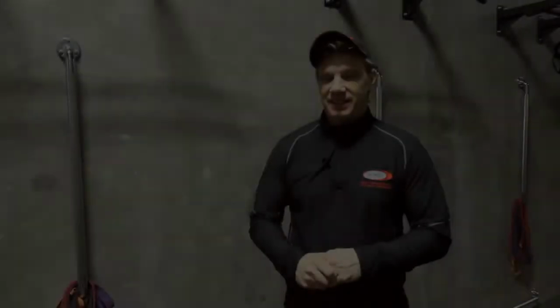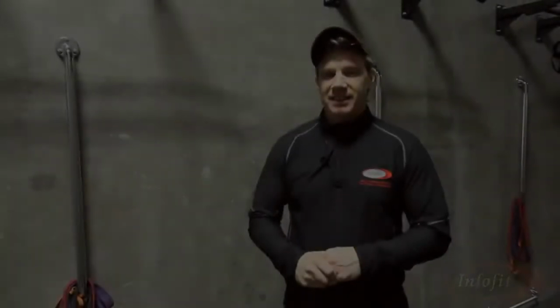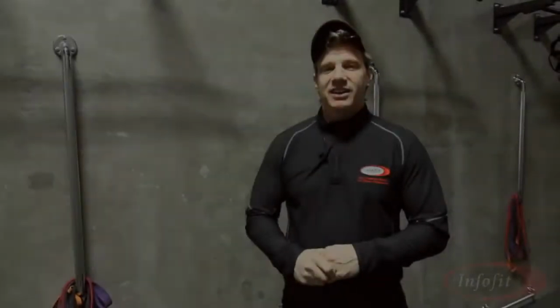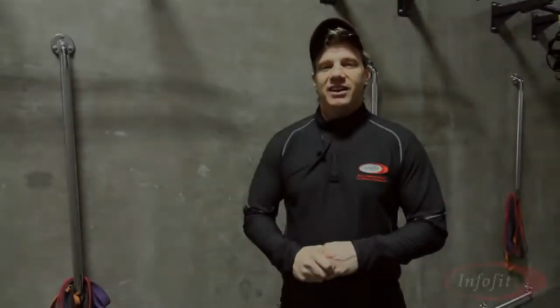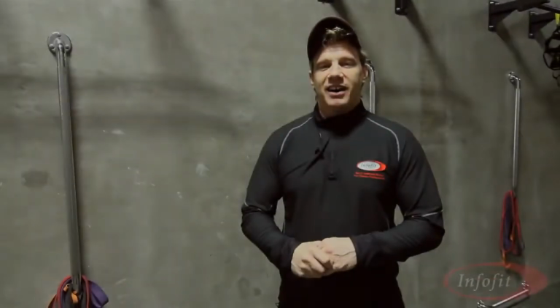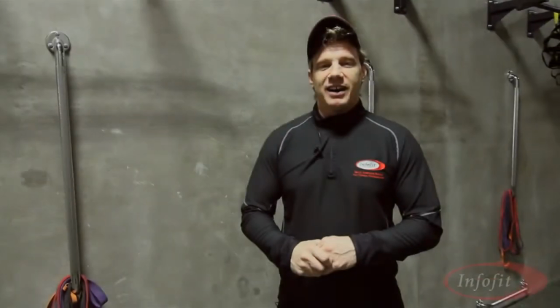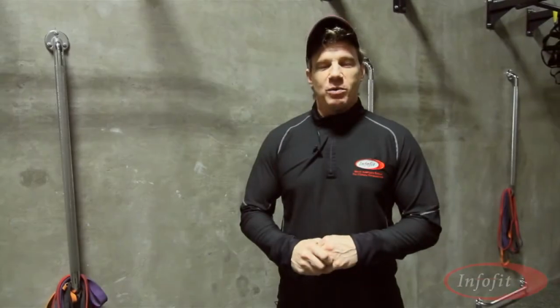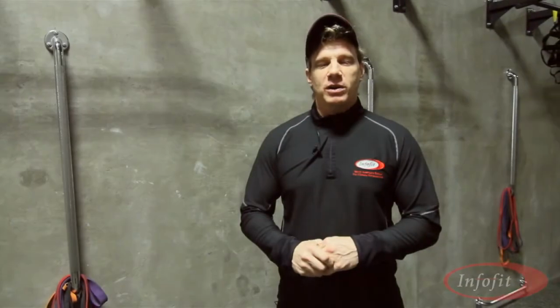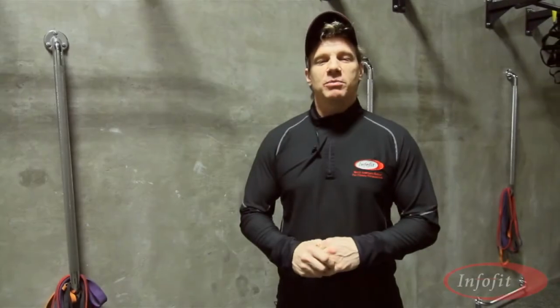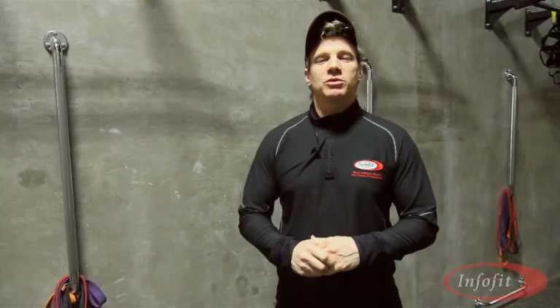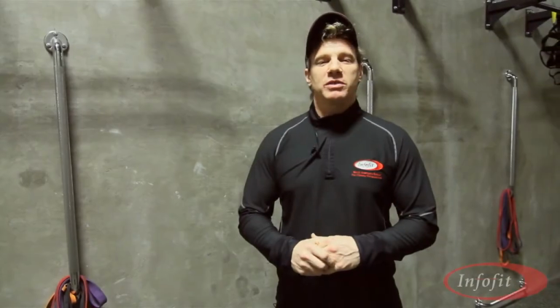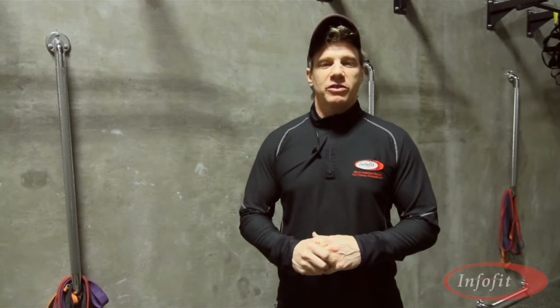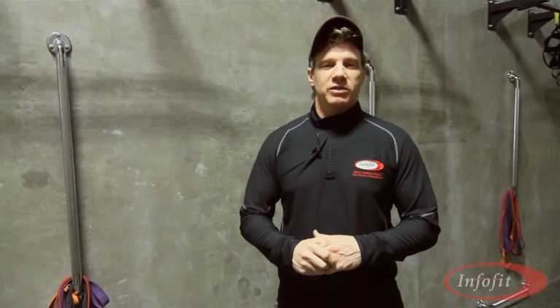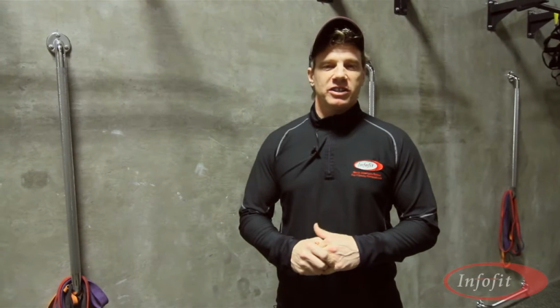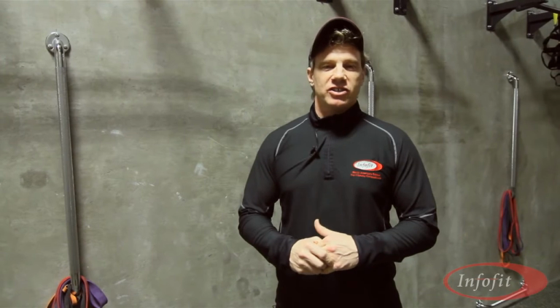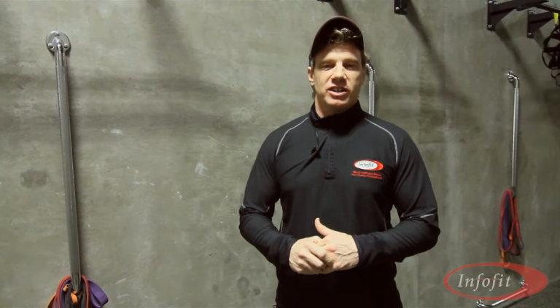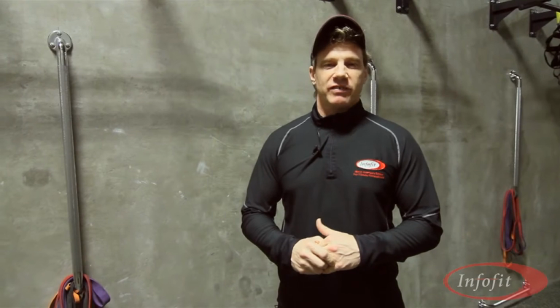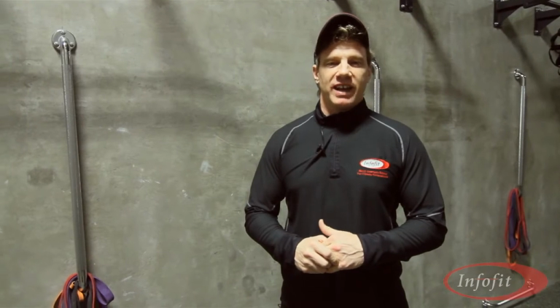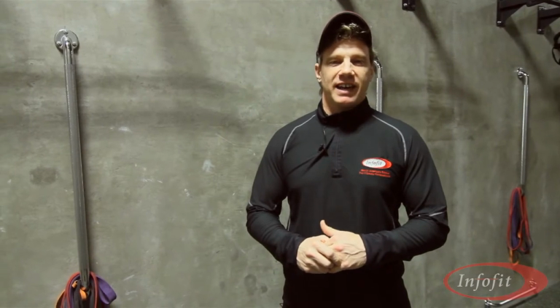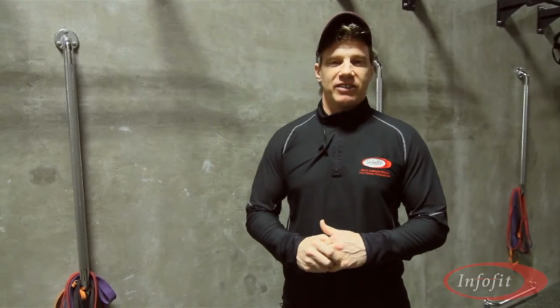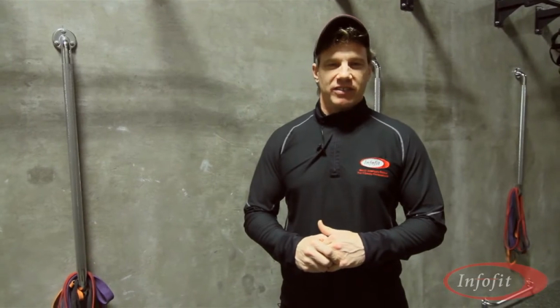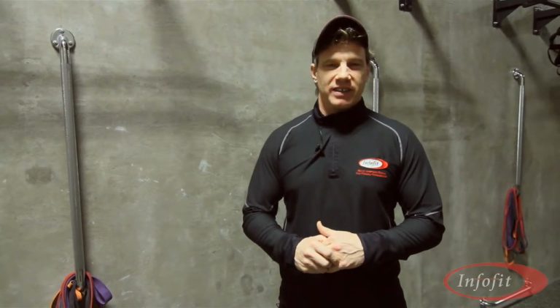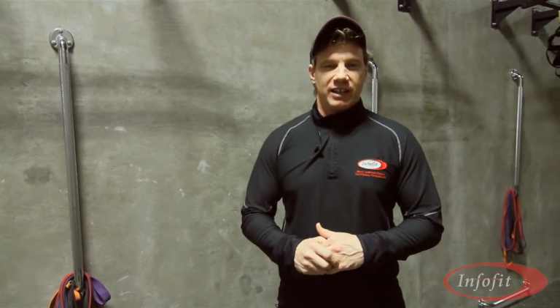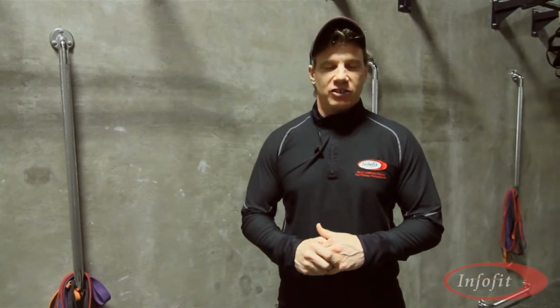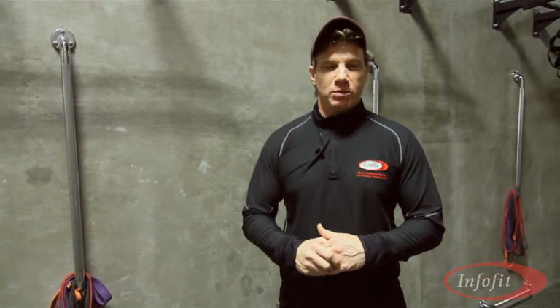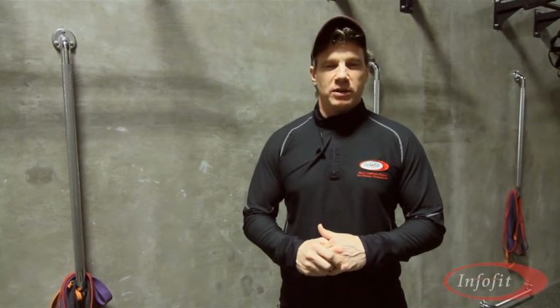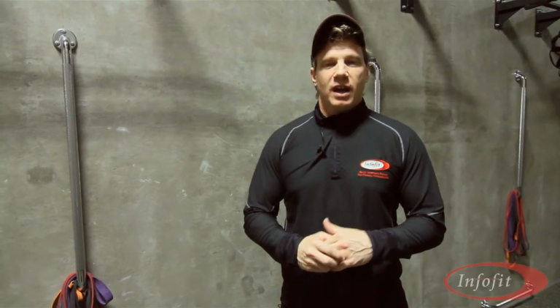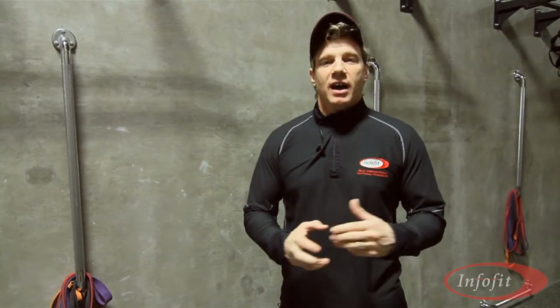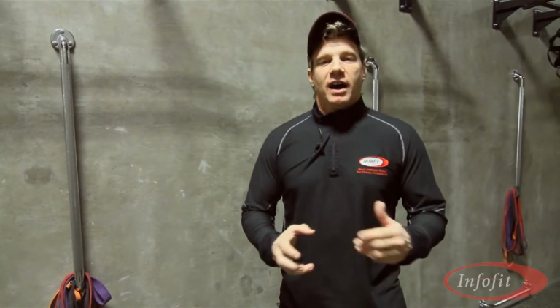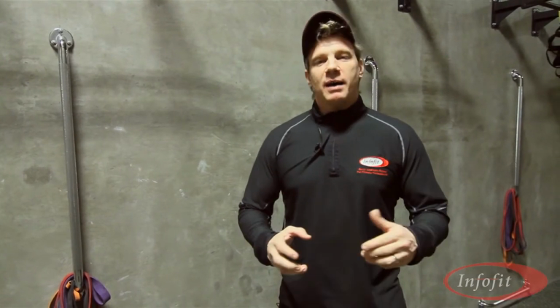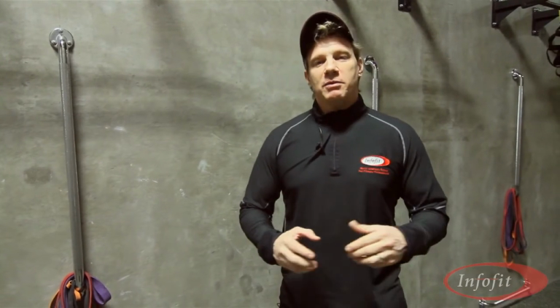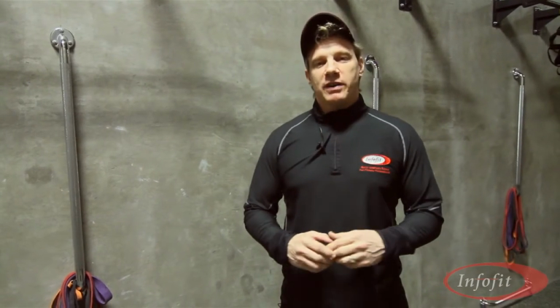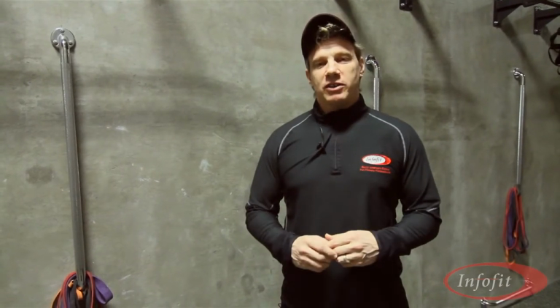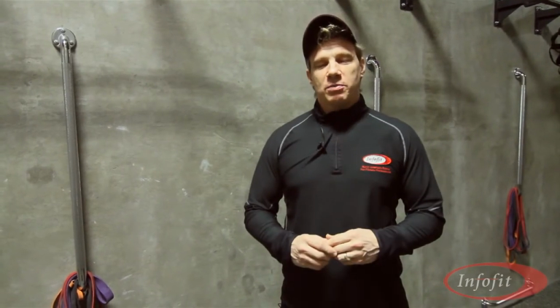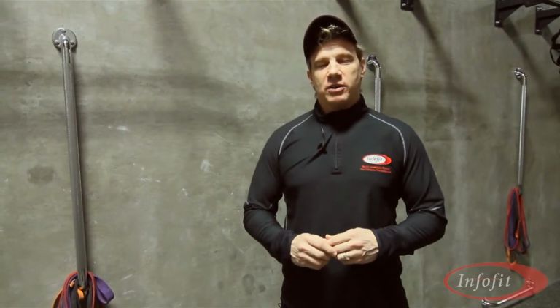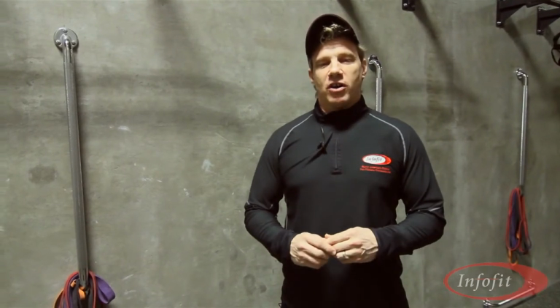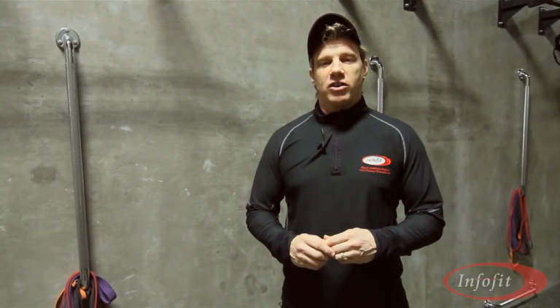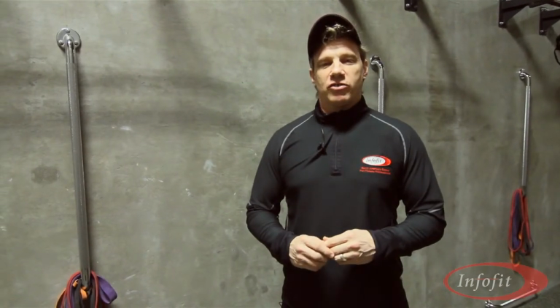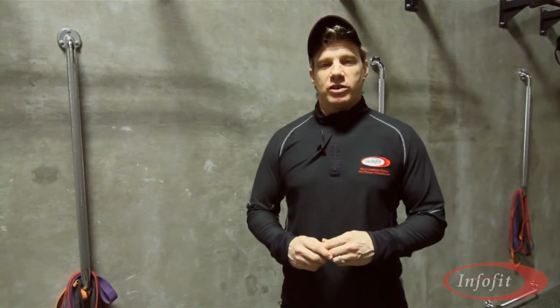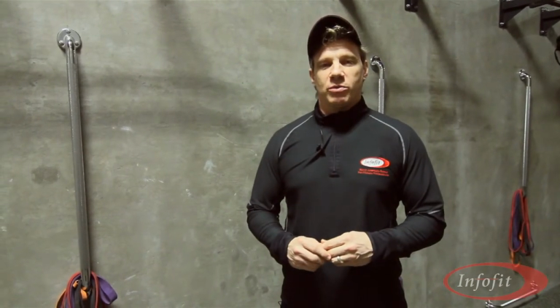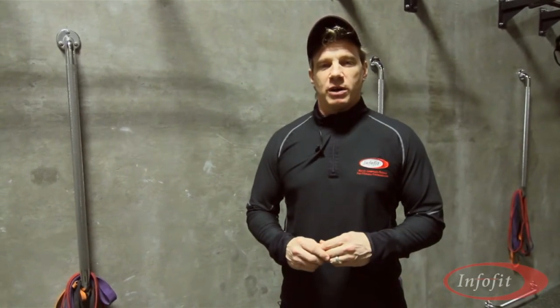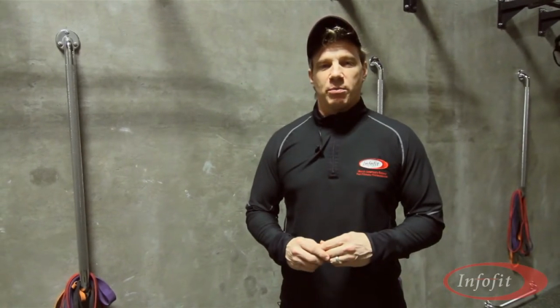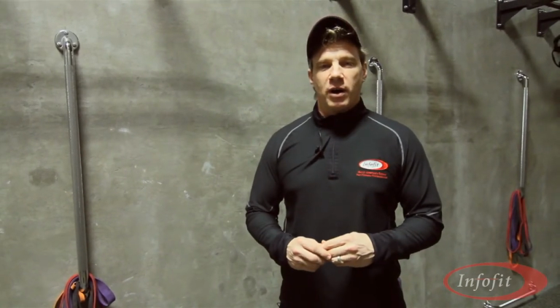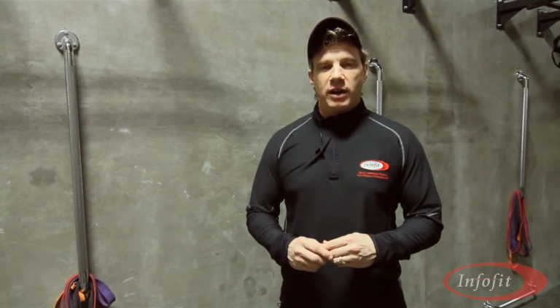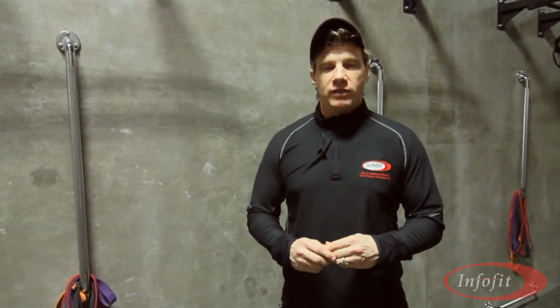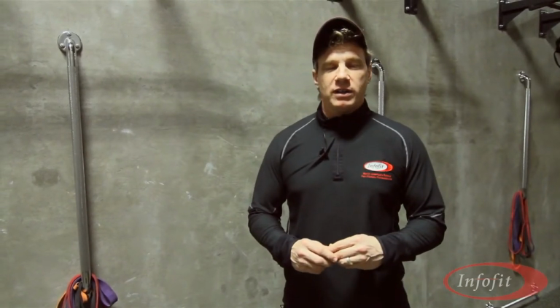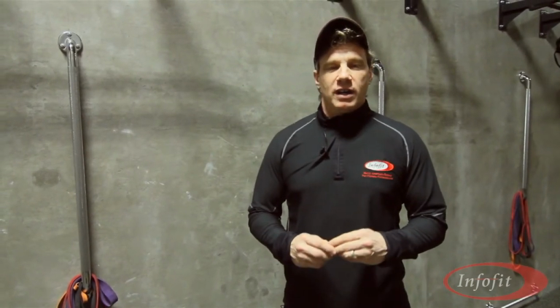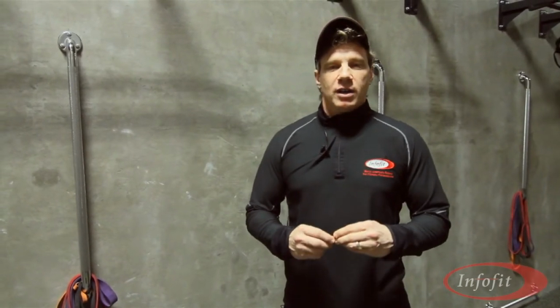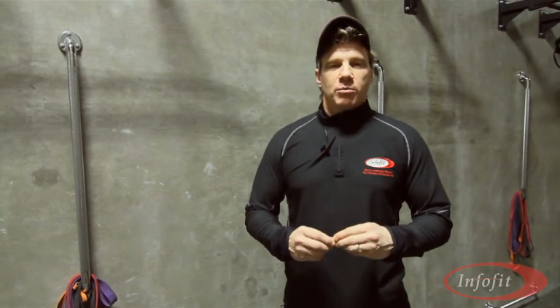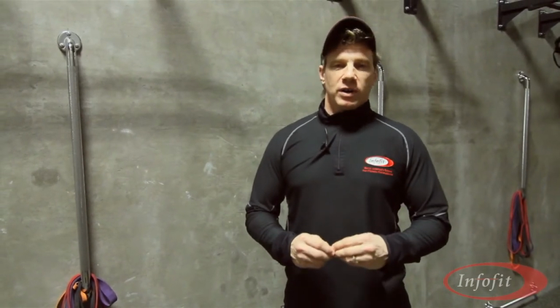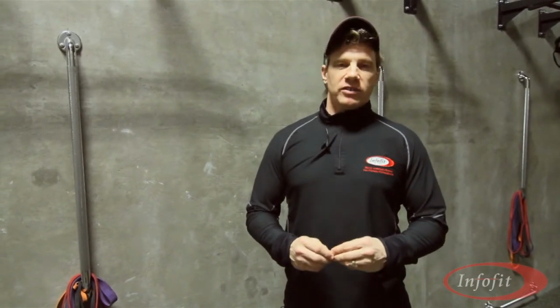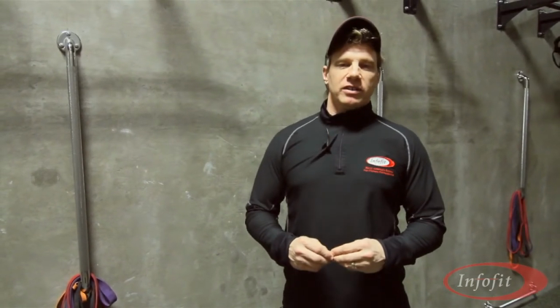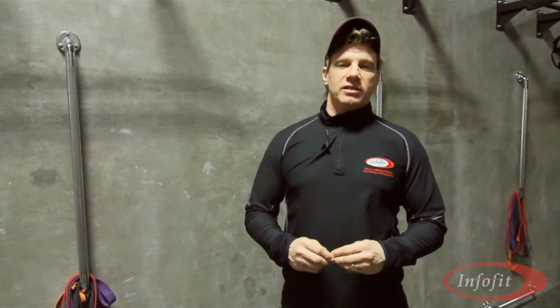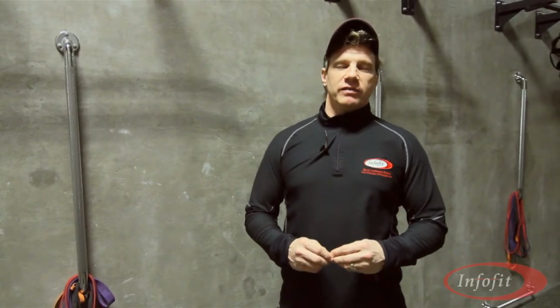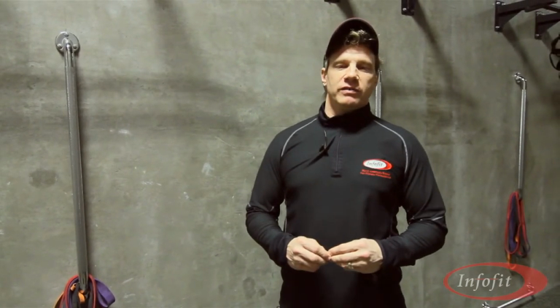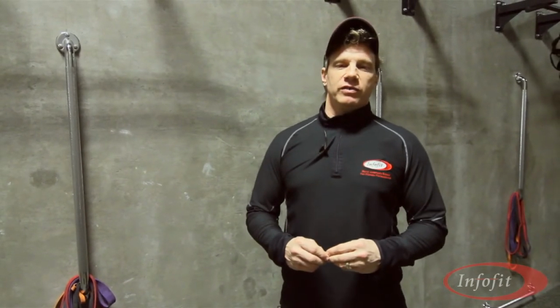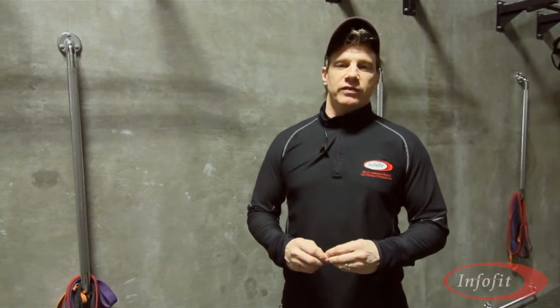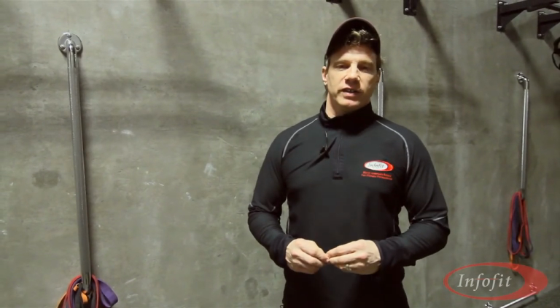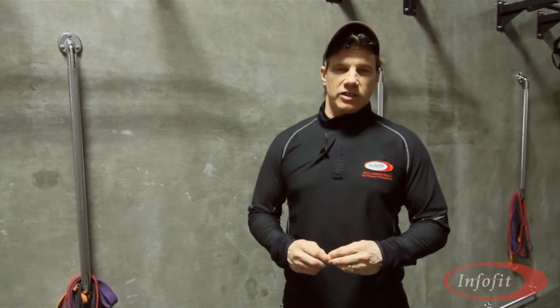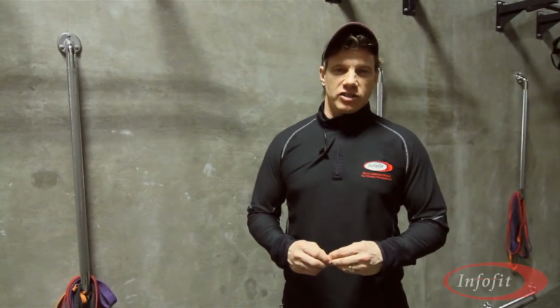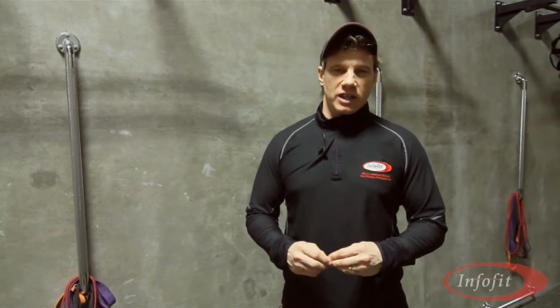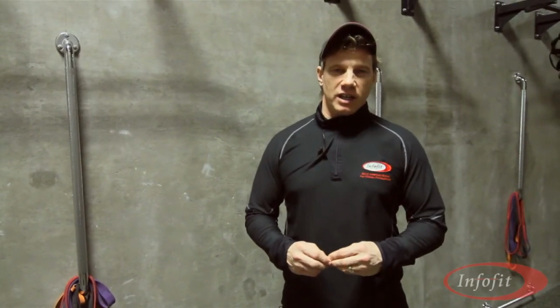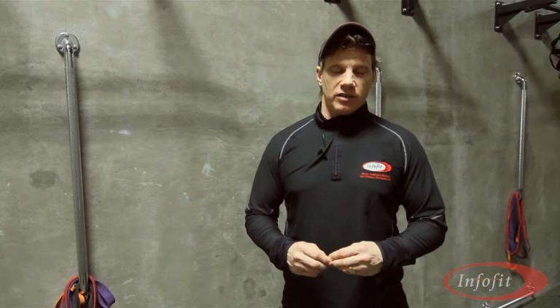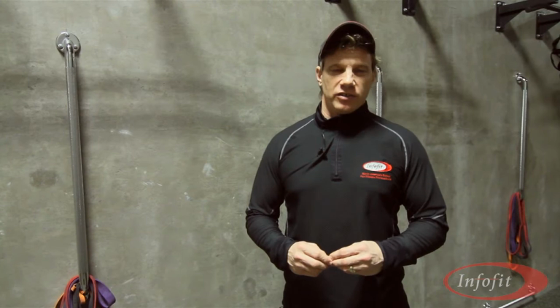Hi, welcome to another edition of Ask the Expert. I'm your expert Andre Nawal Potvin, president of InfoFit Educators.